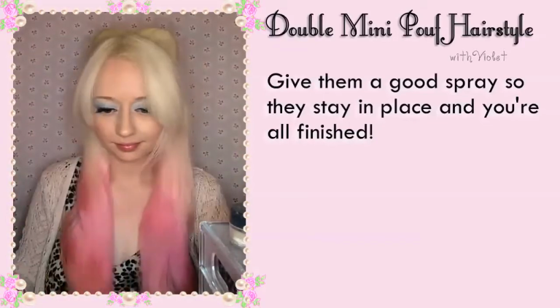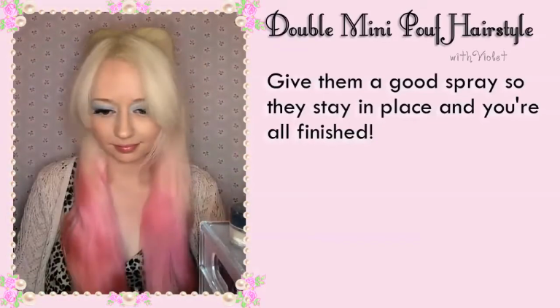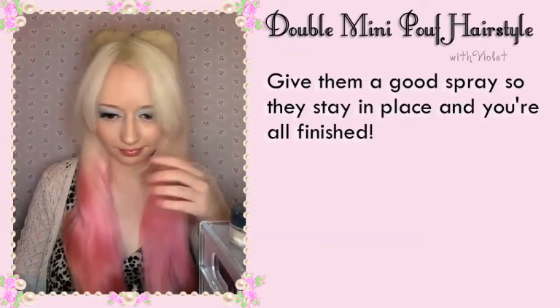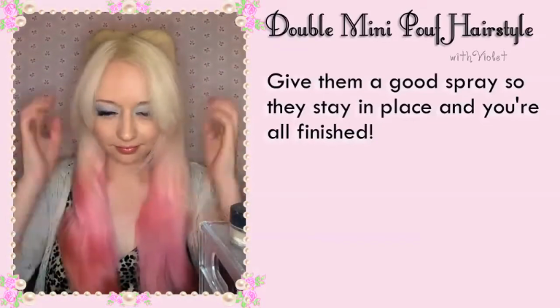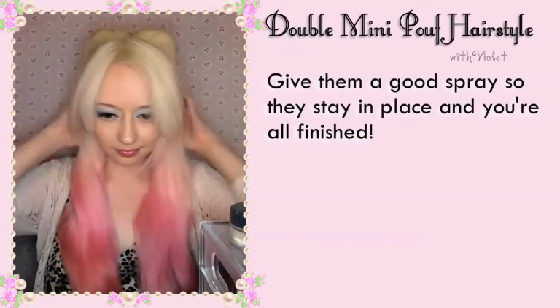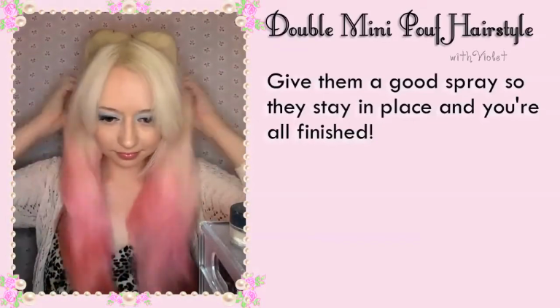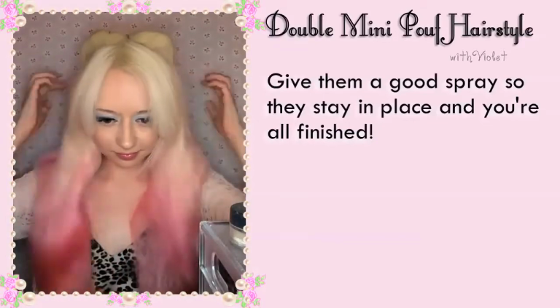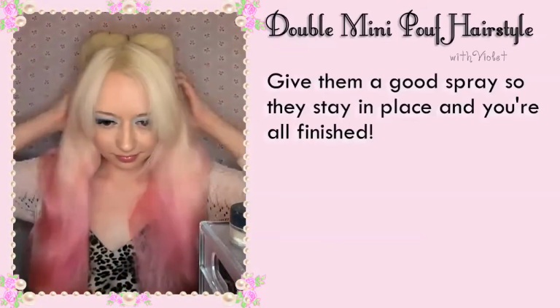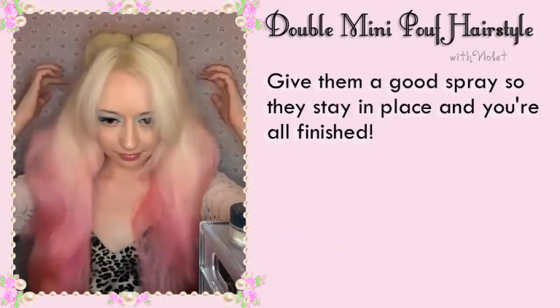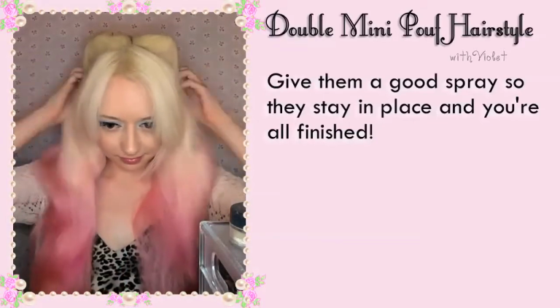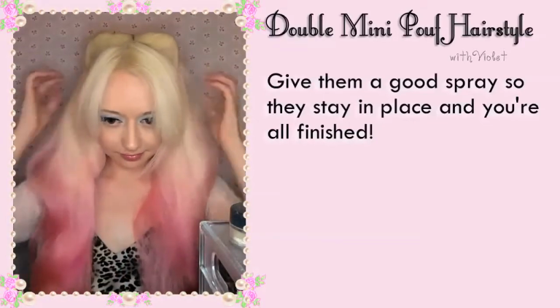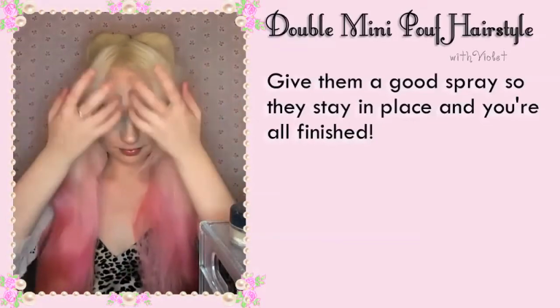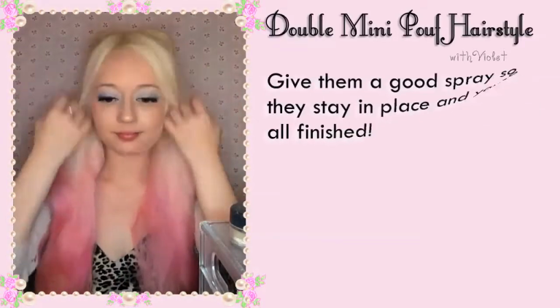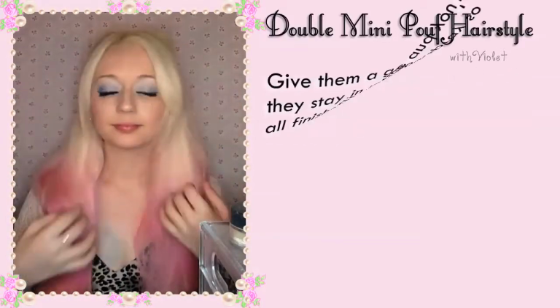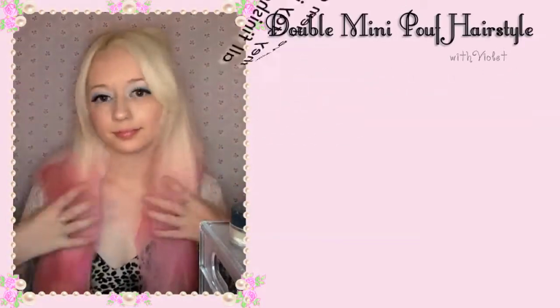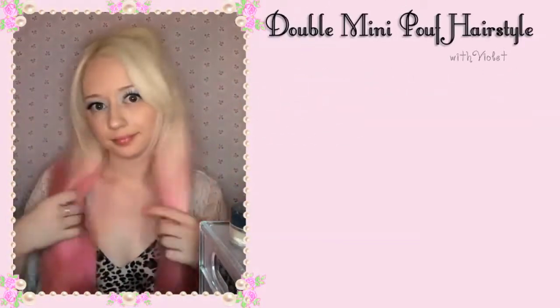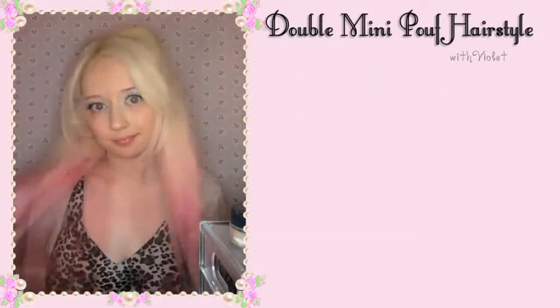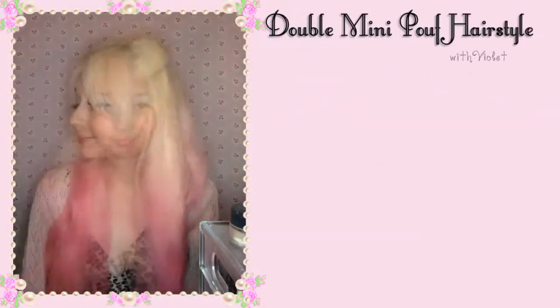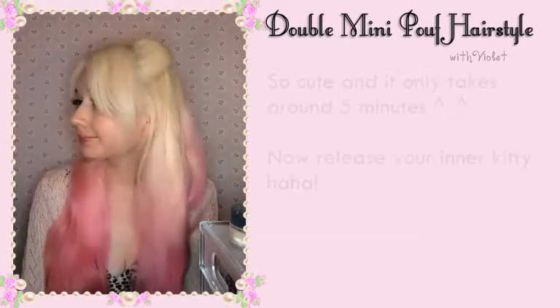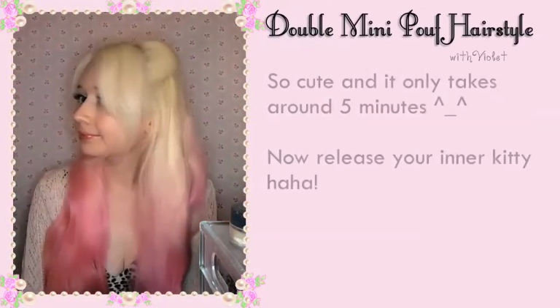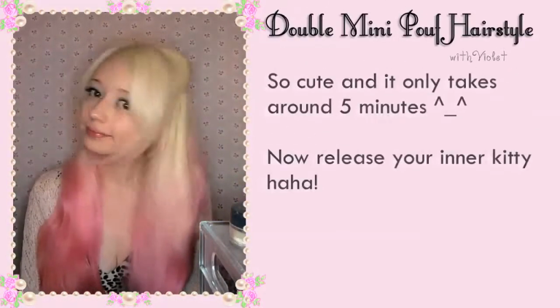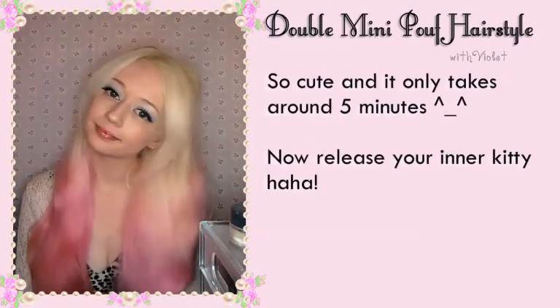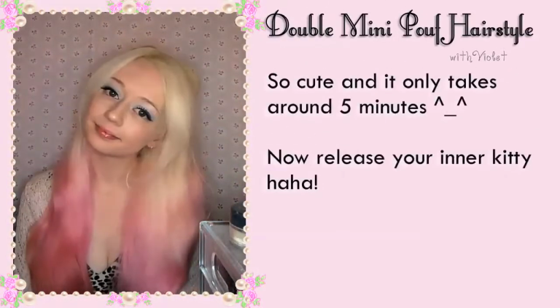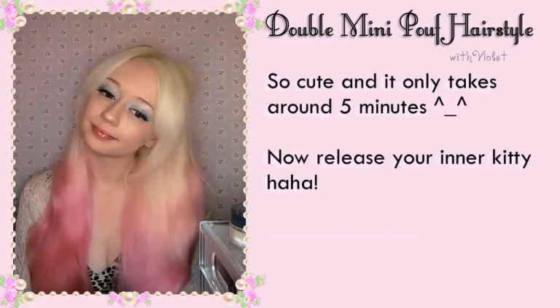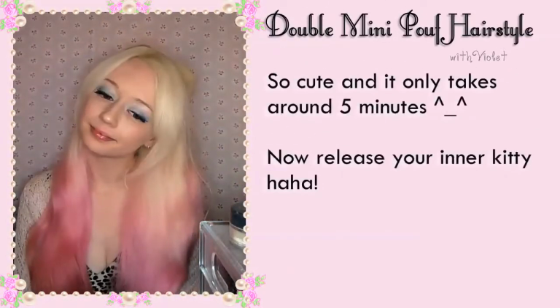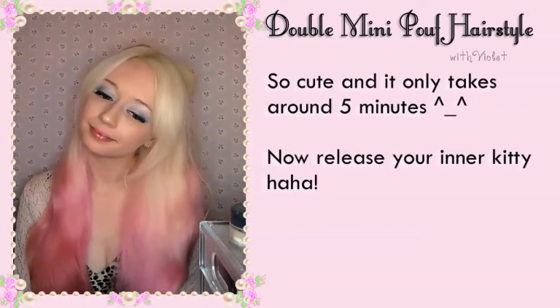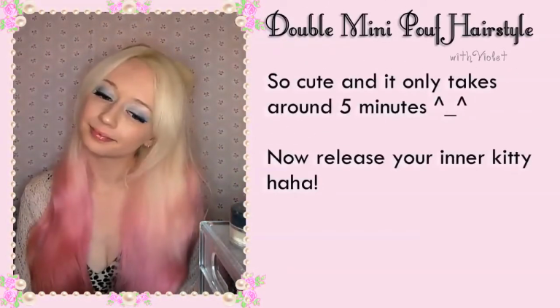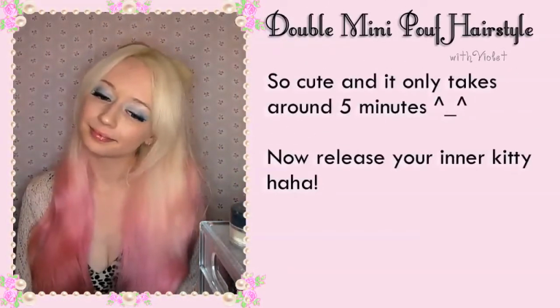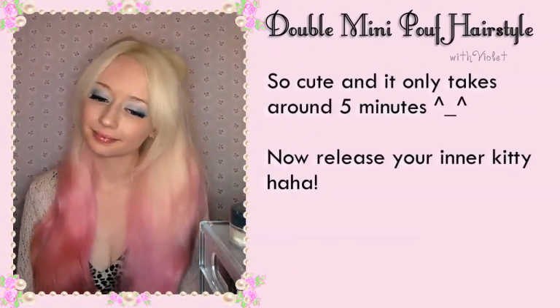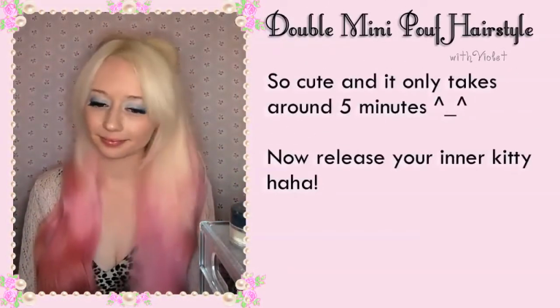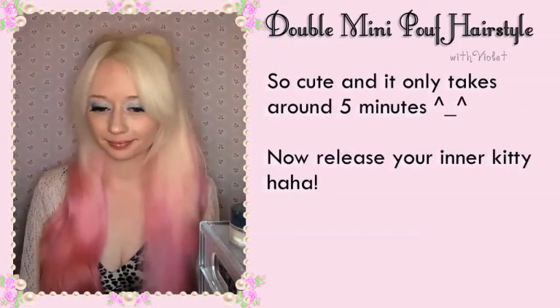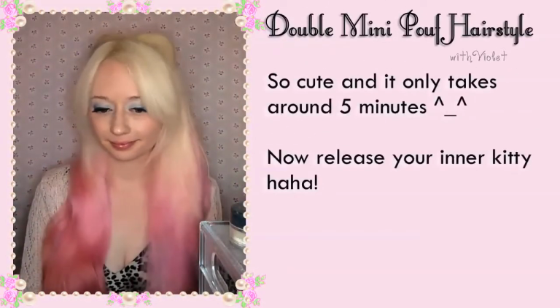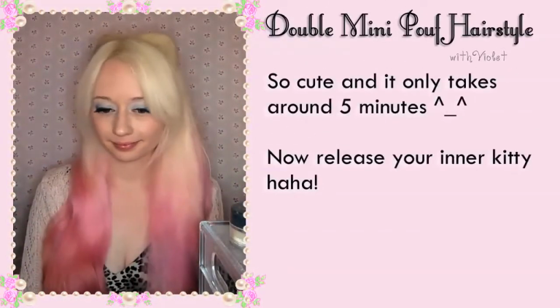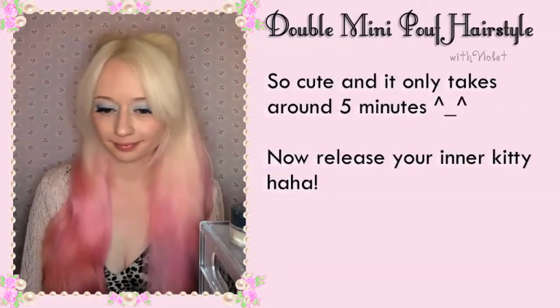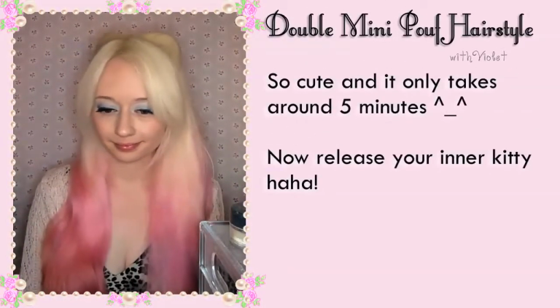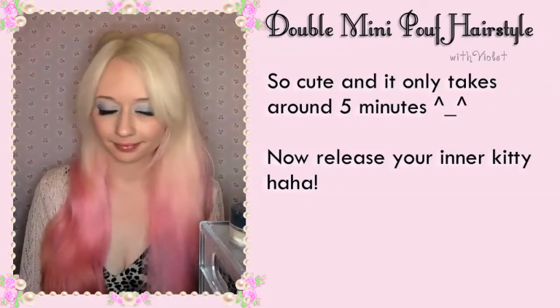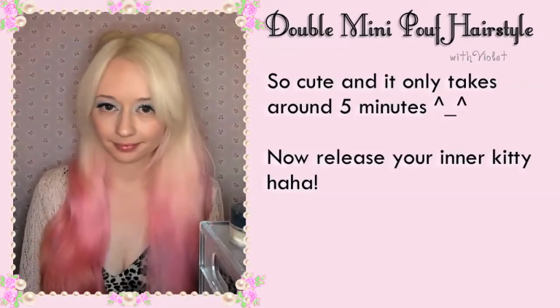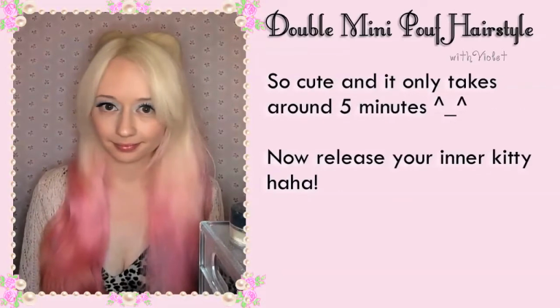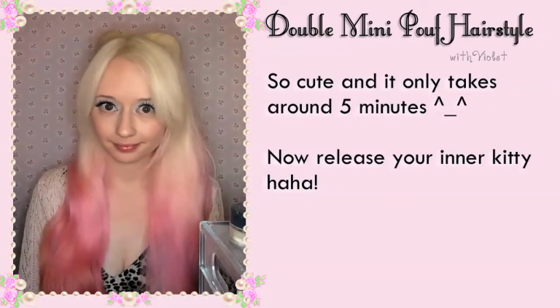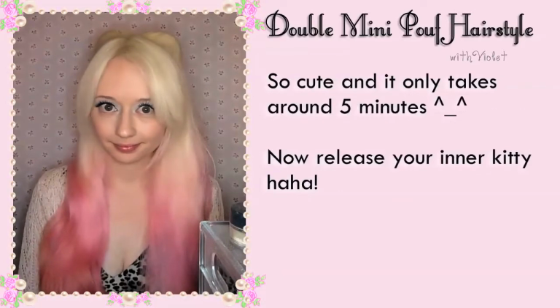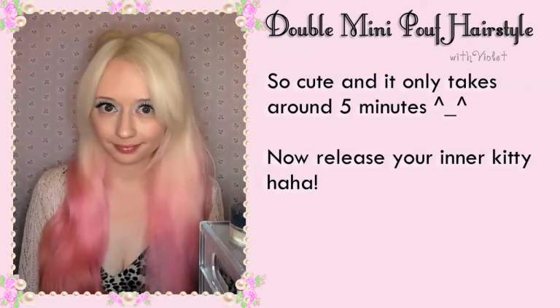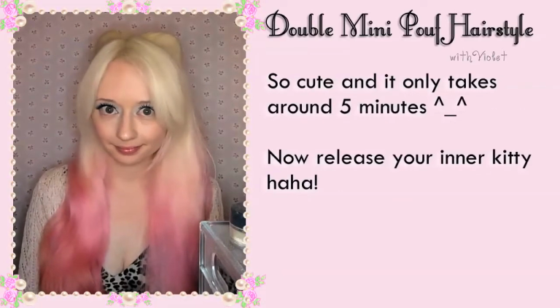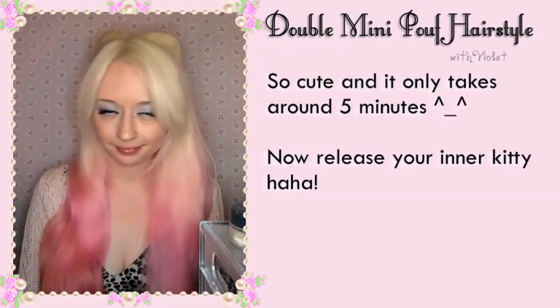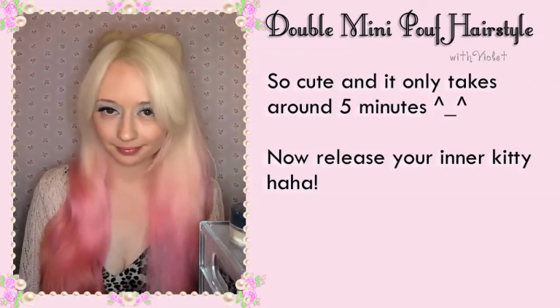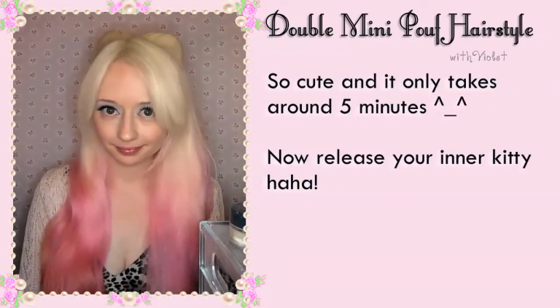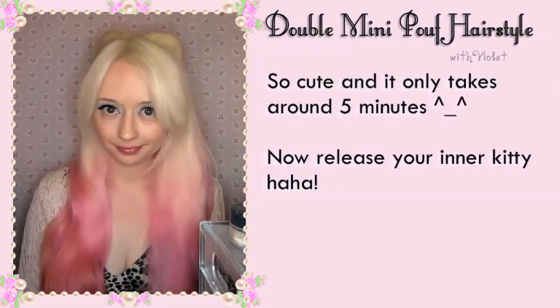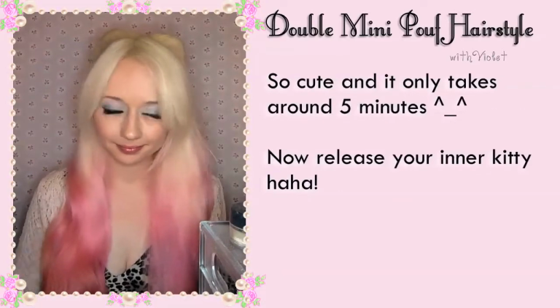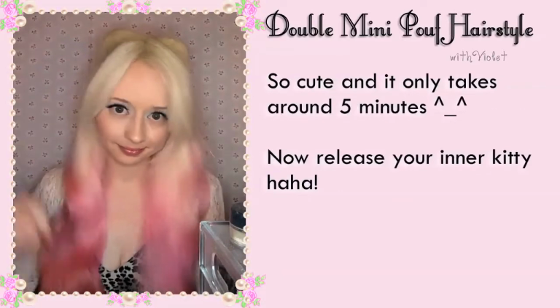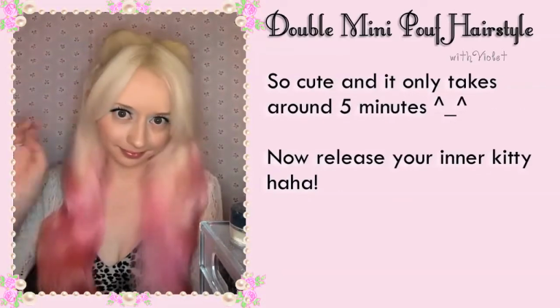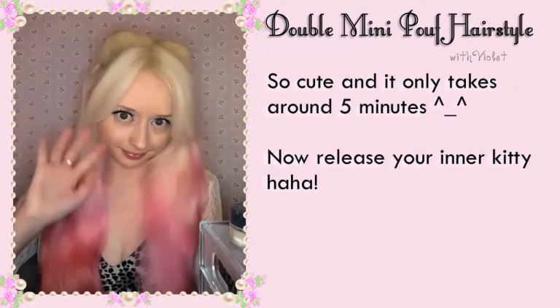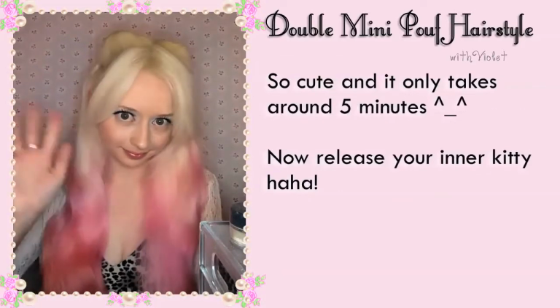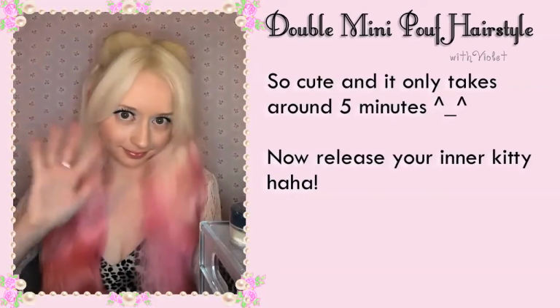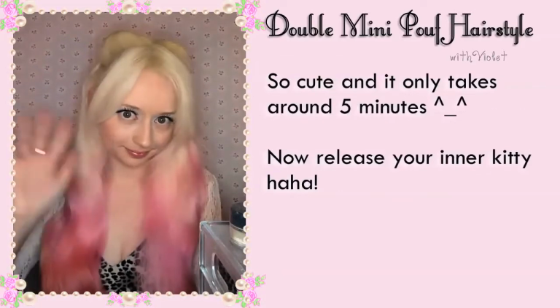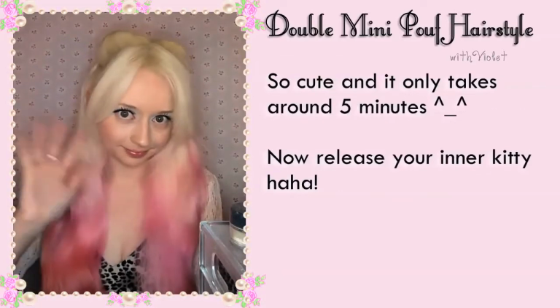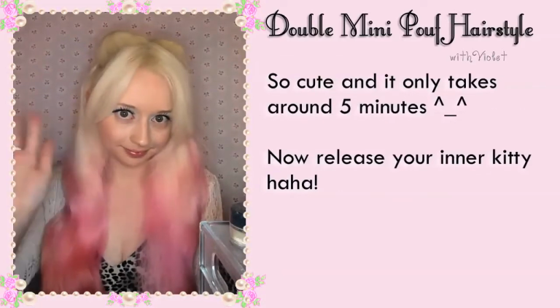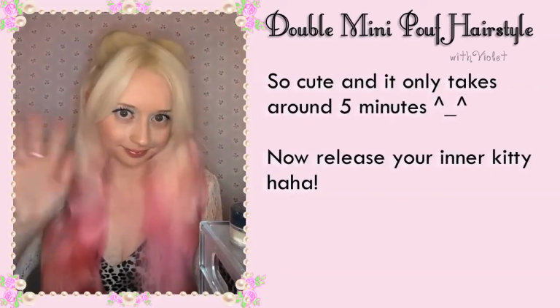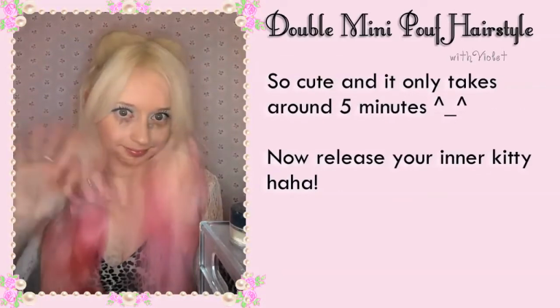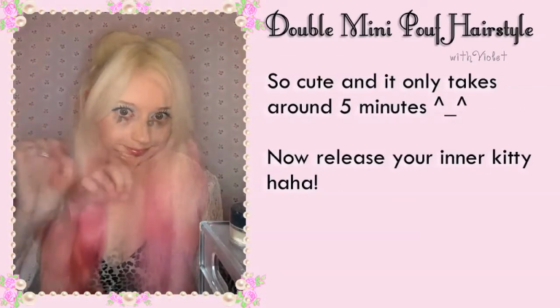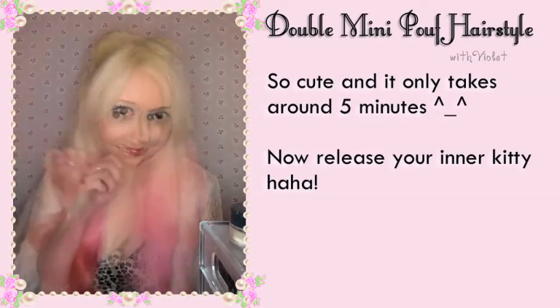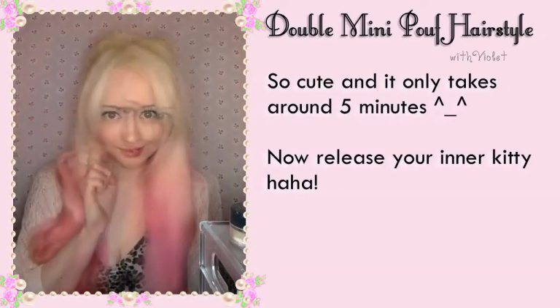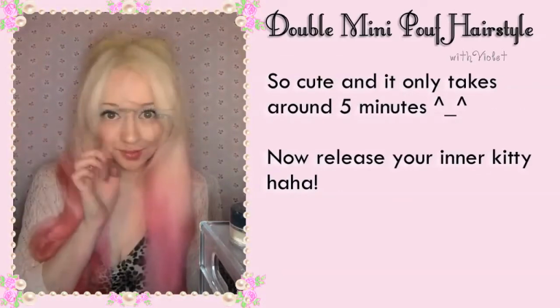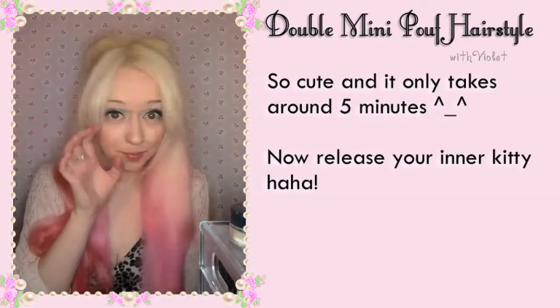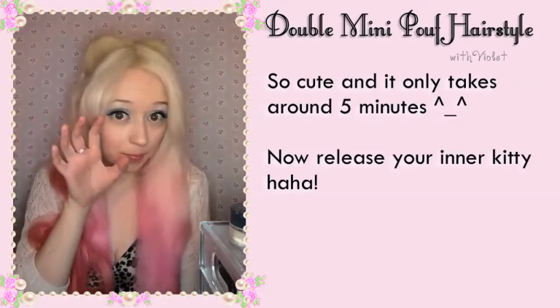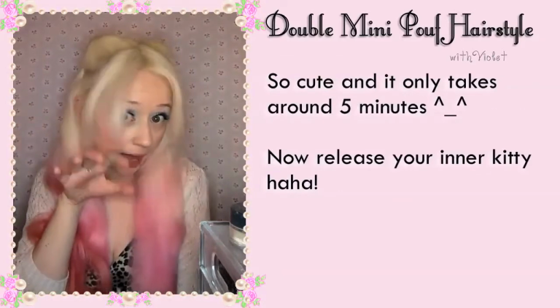You can exaggerate it more with larger pieces of hair. So cute and it only takes around 5 minutes. Now you need to release your inner kitty!